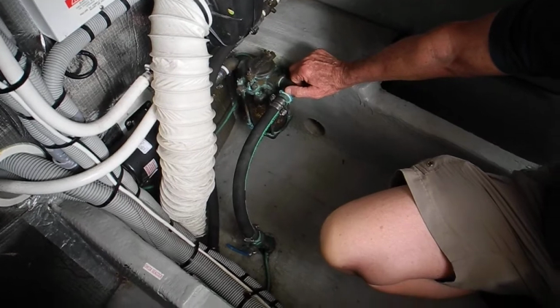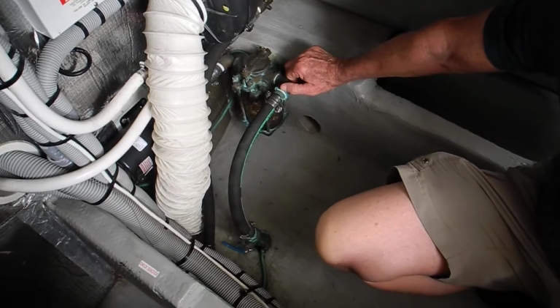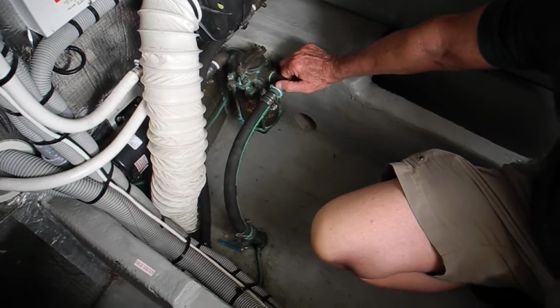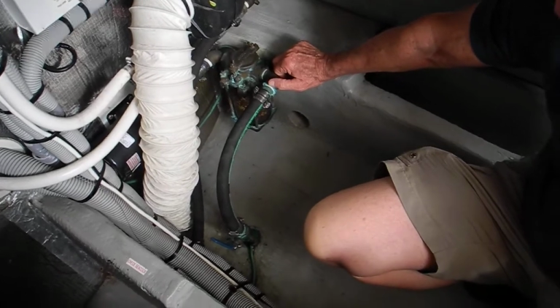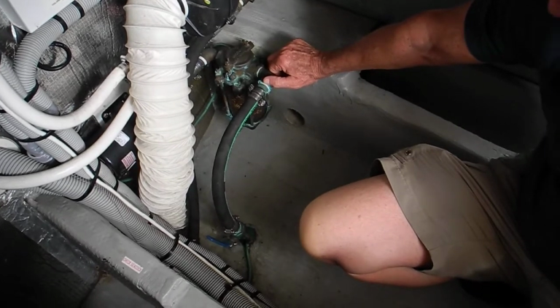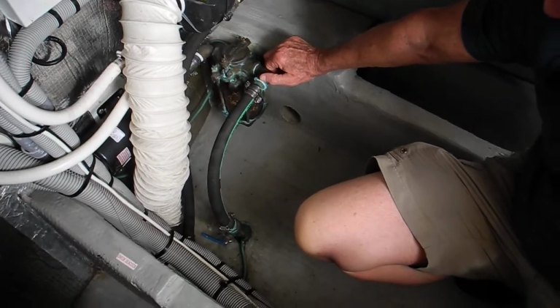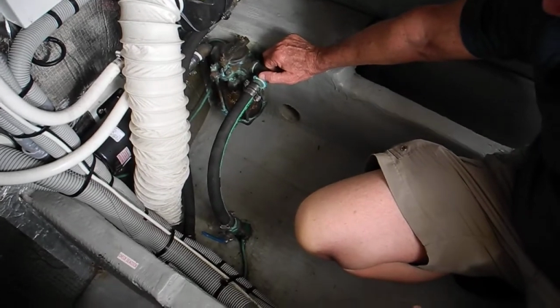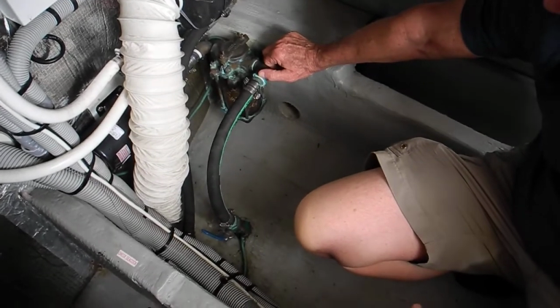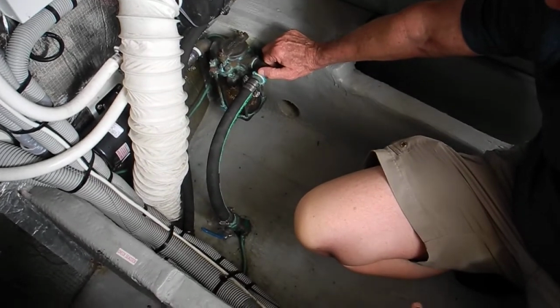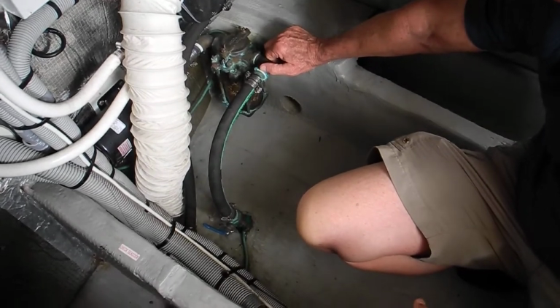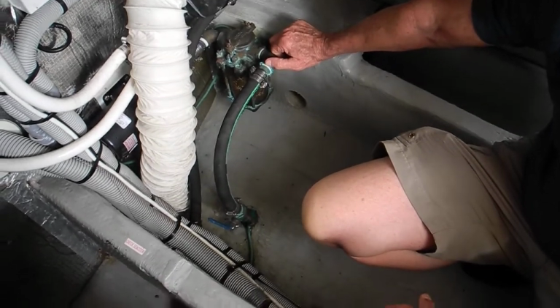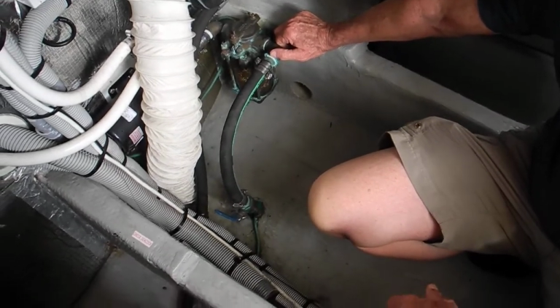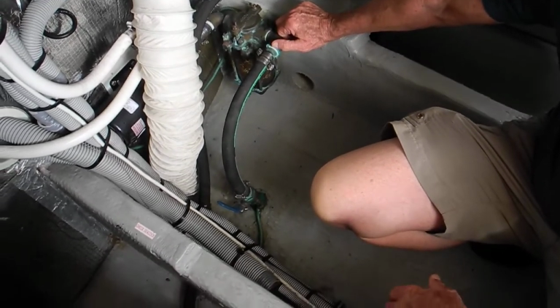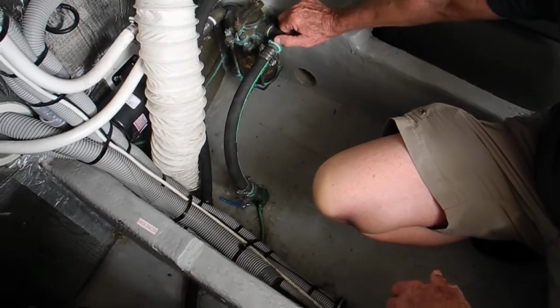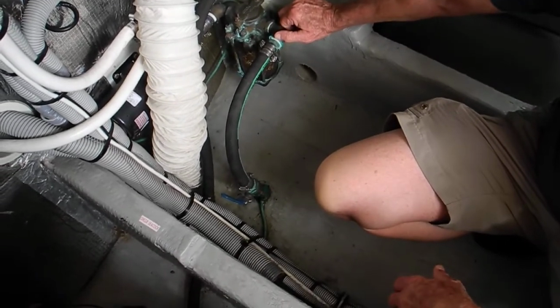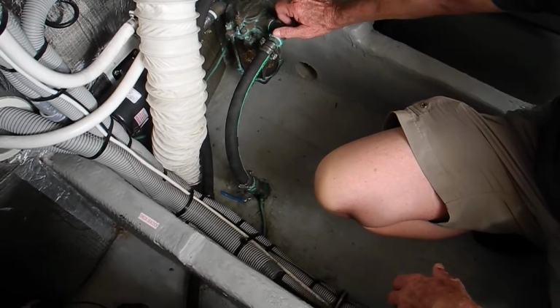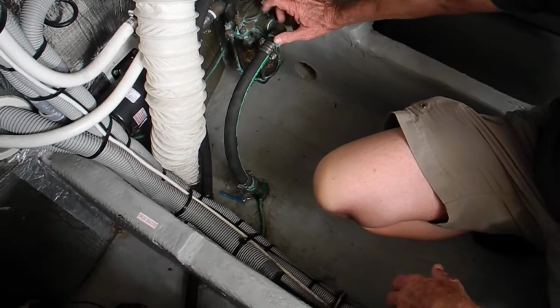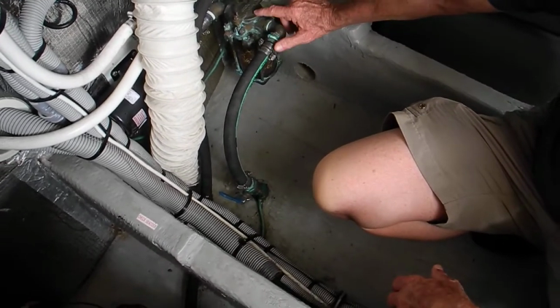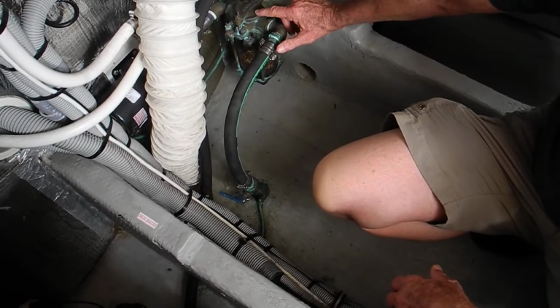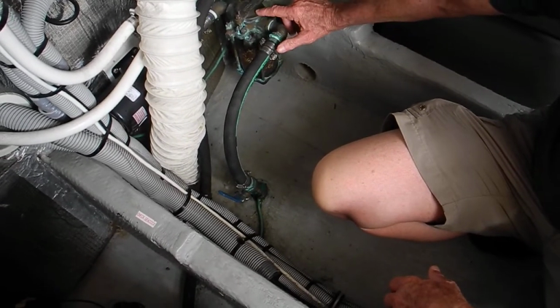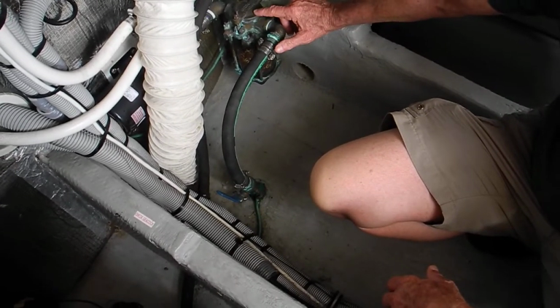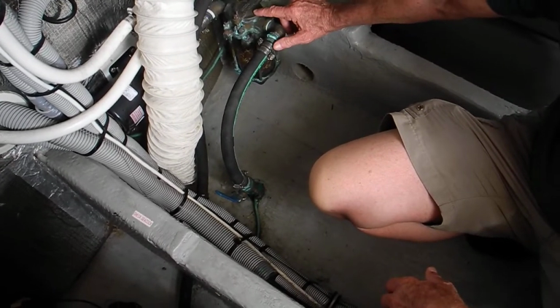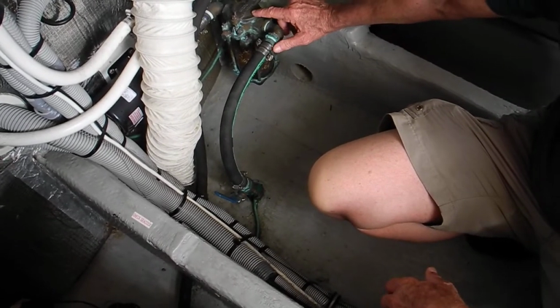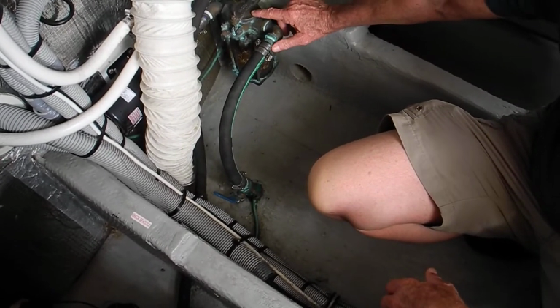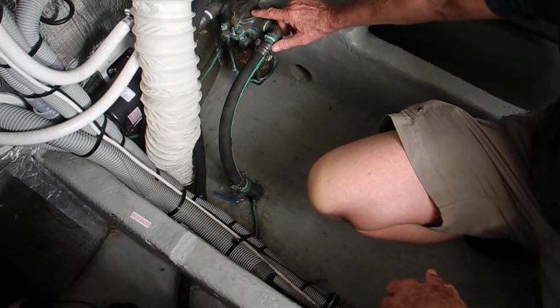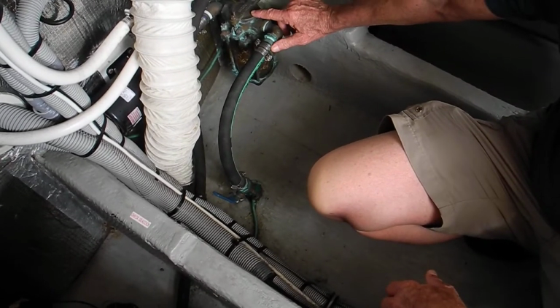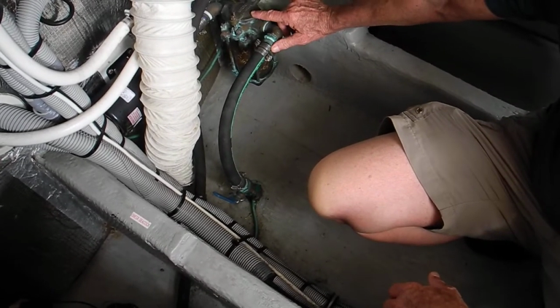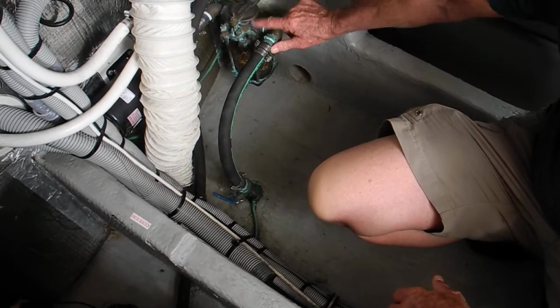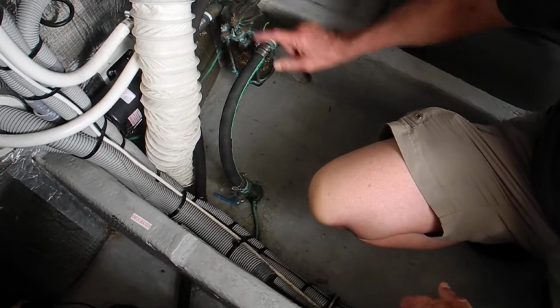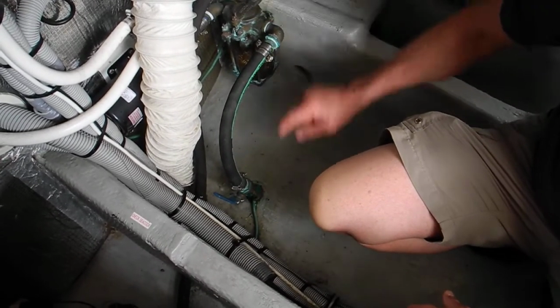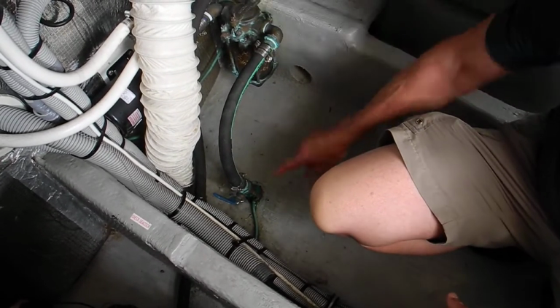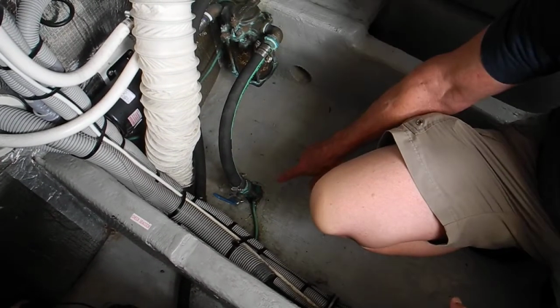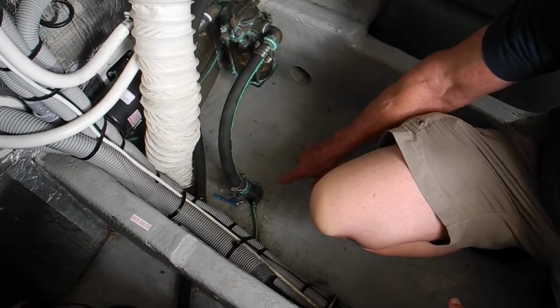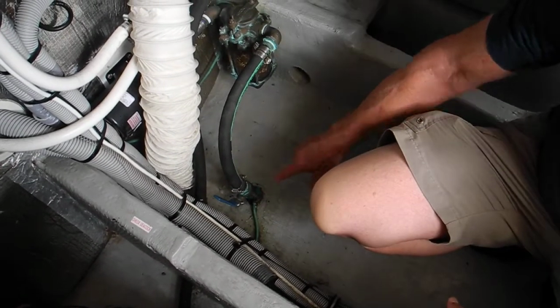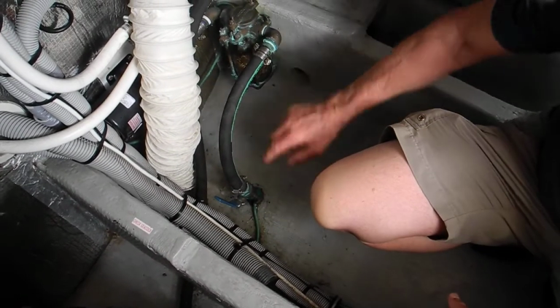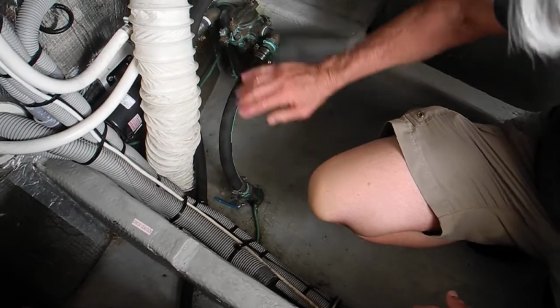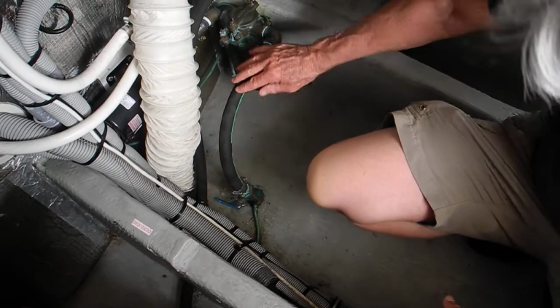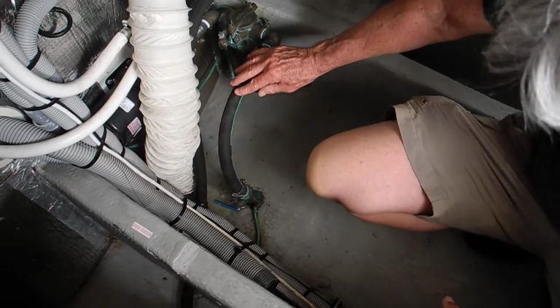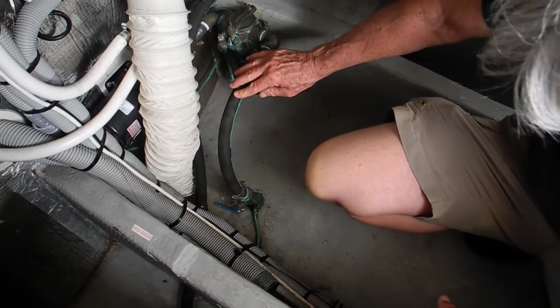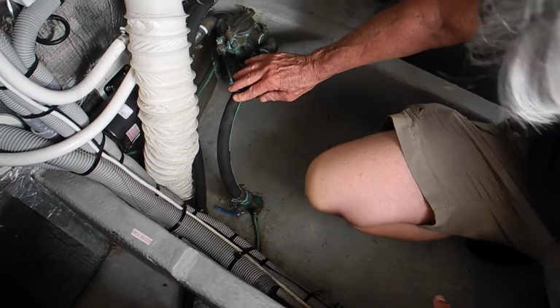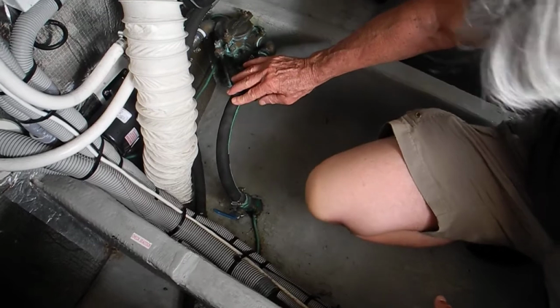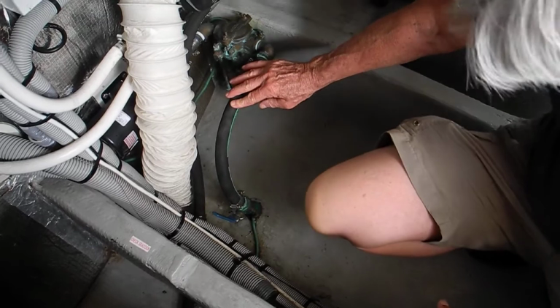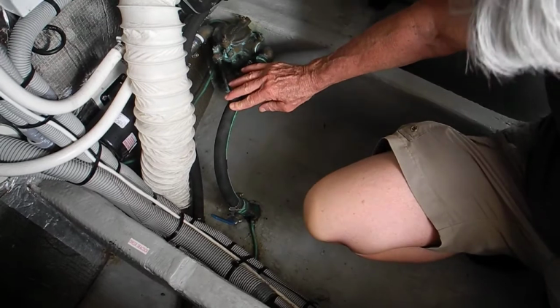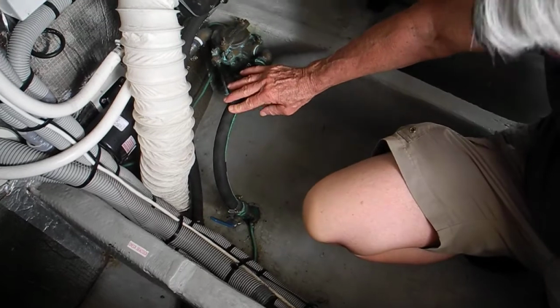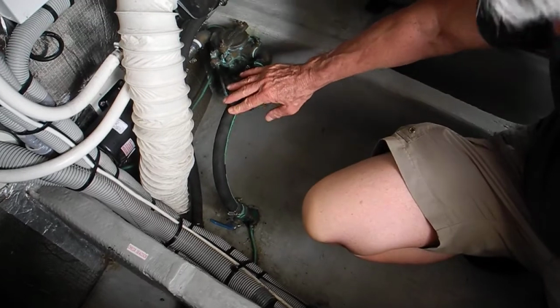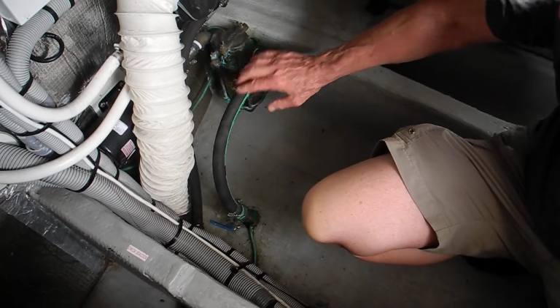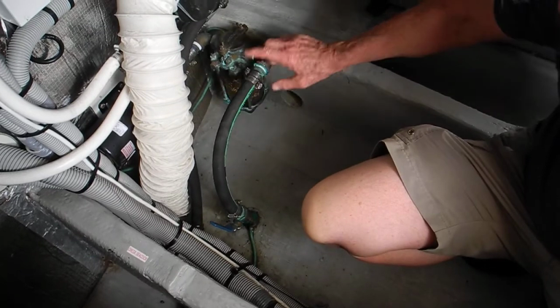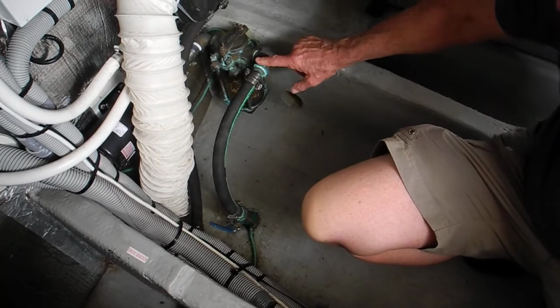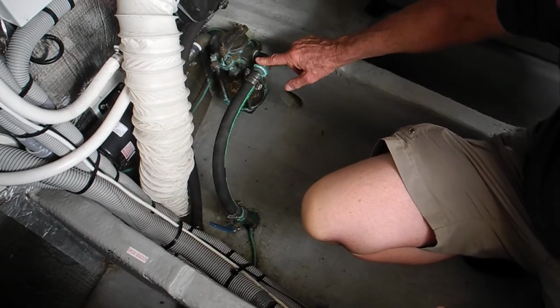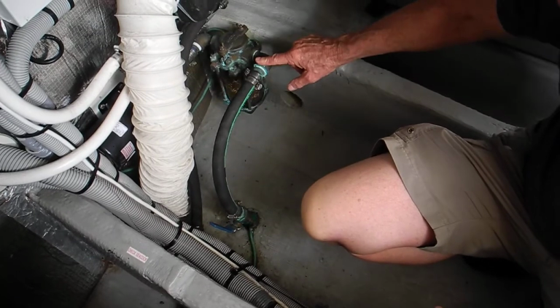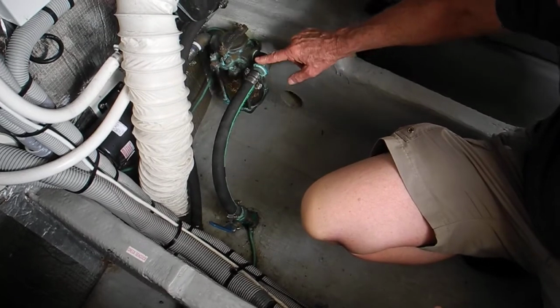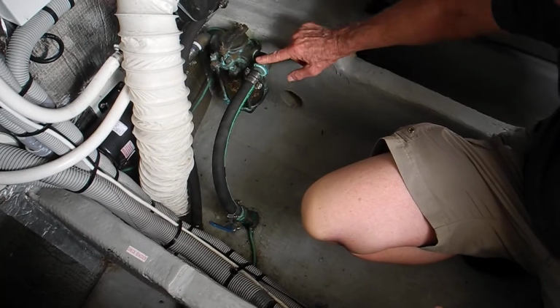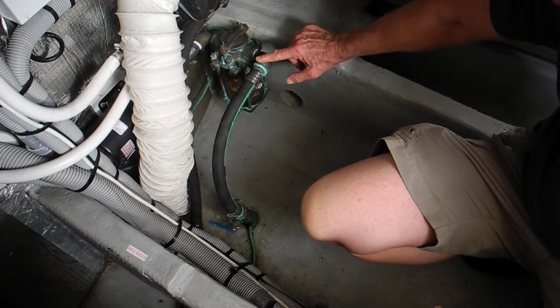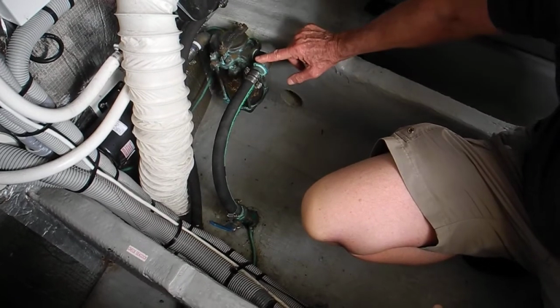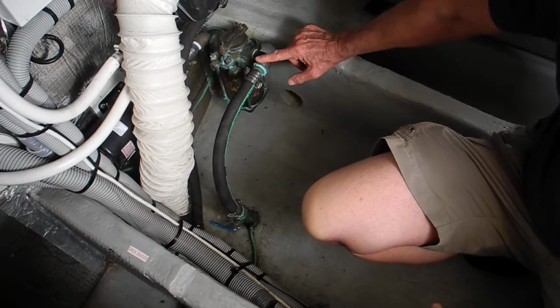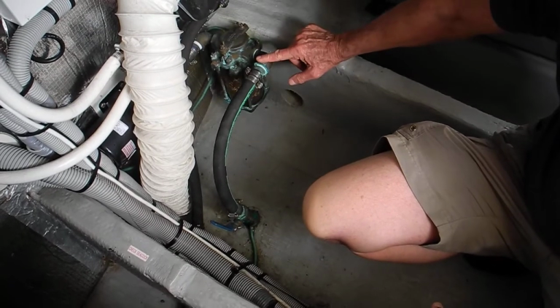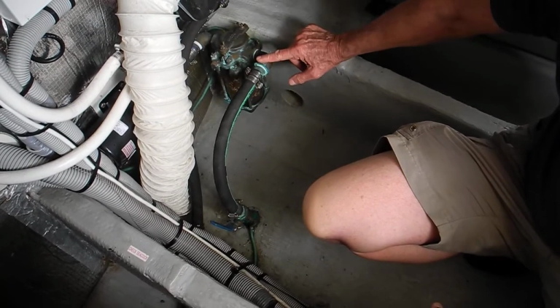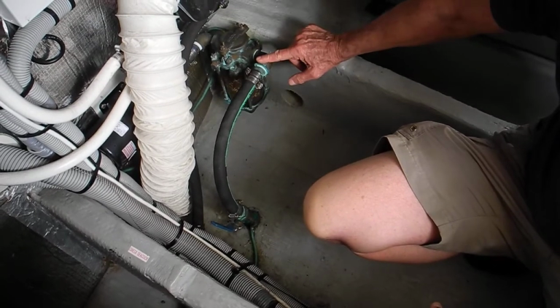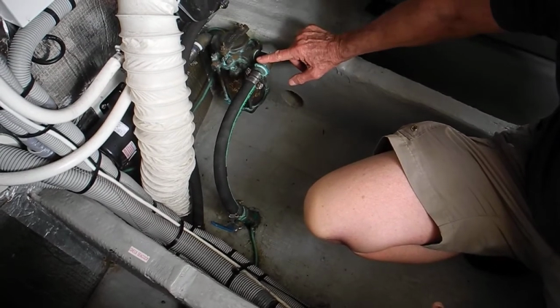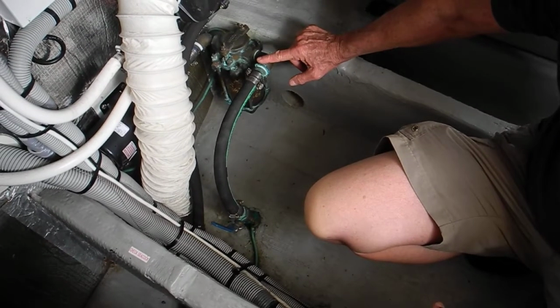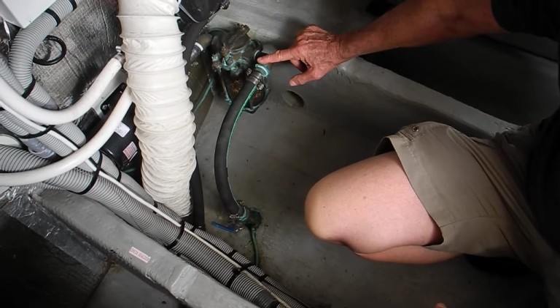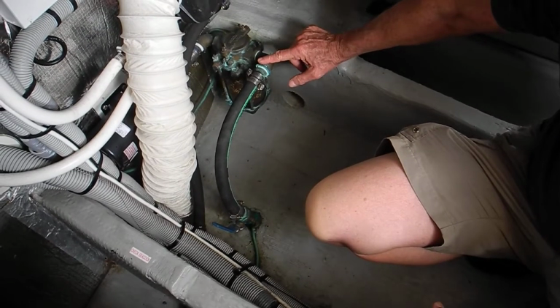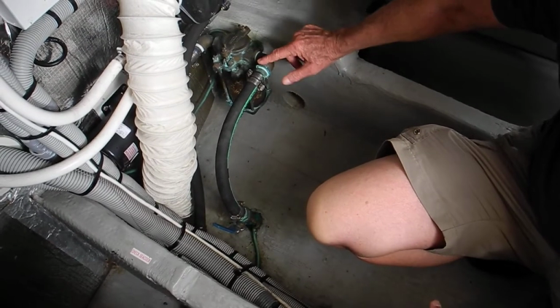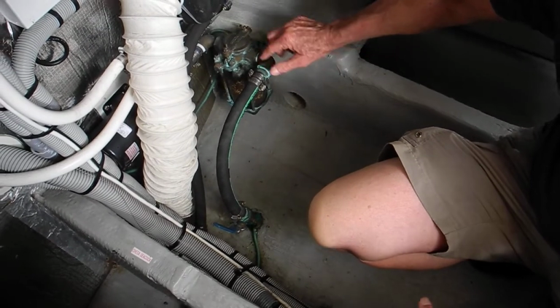Look at that — see where it goes through the hole by your right knee. It comes up and goes into the strainer. Where does it go after that?